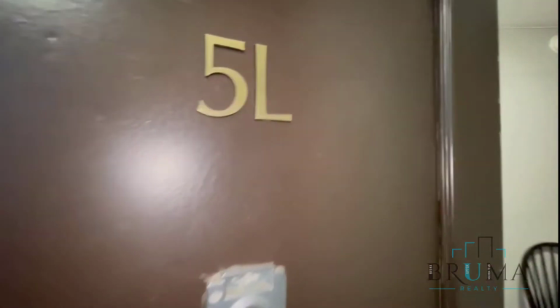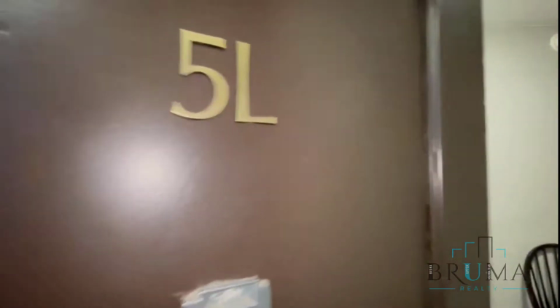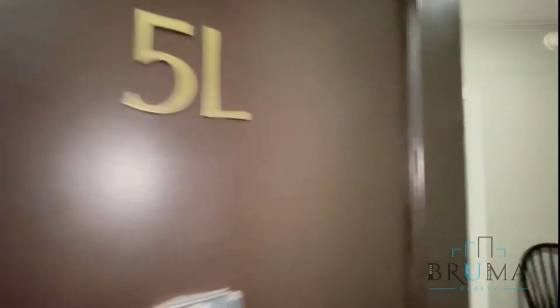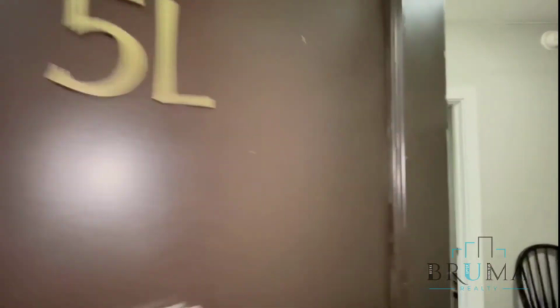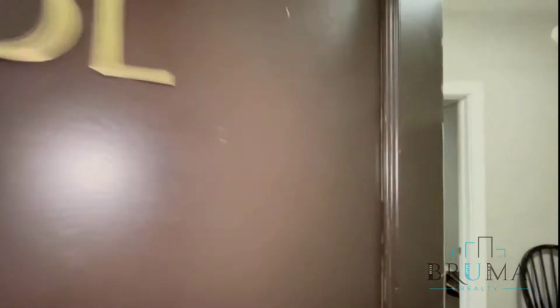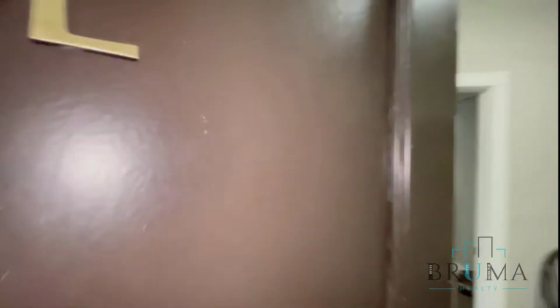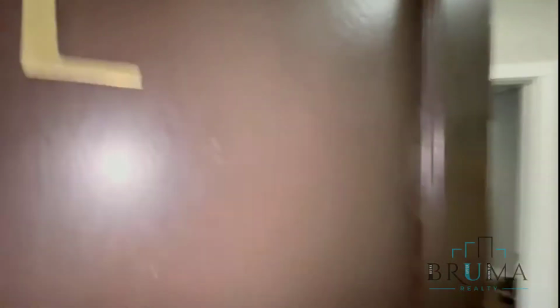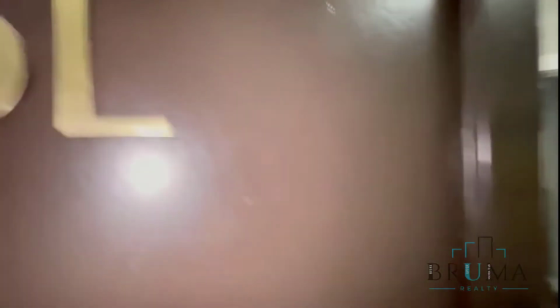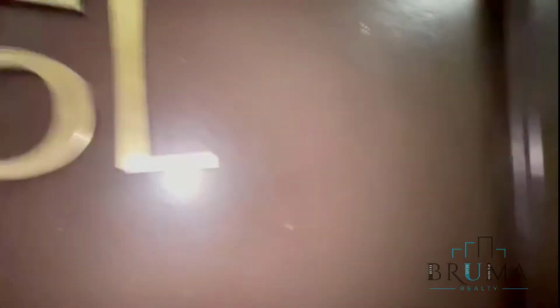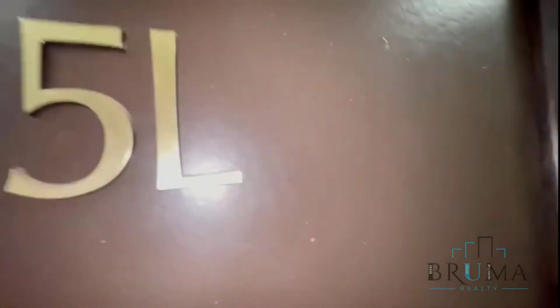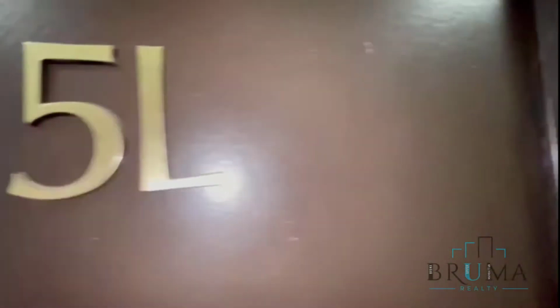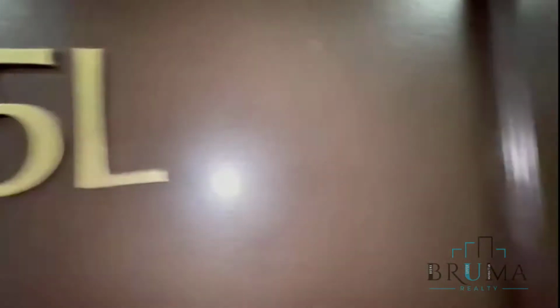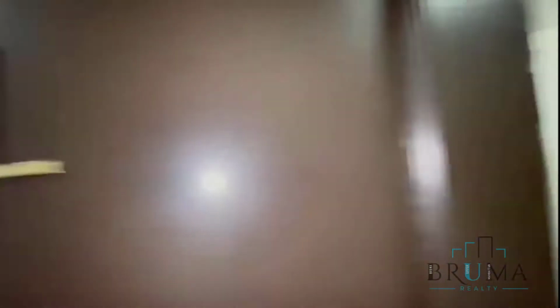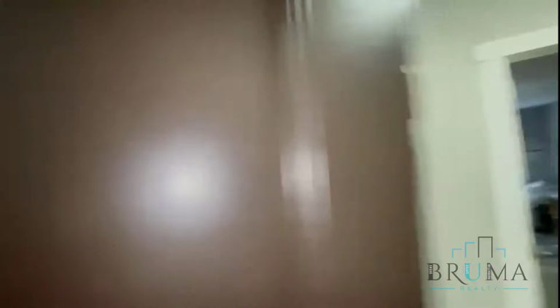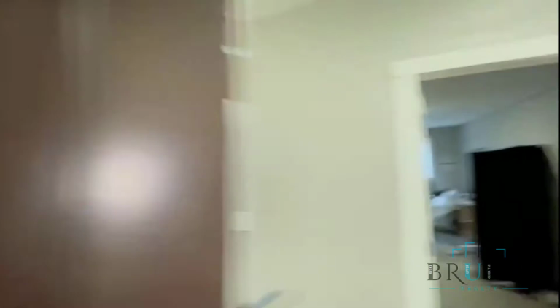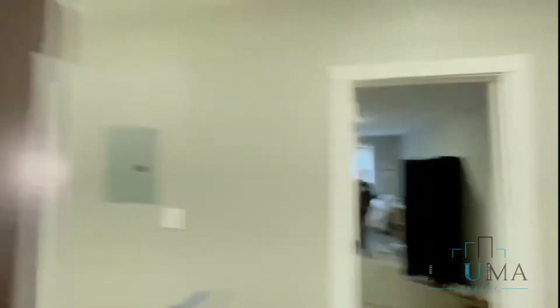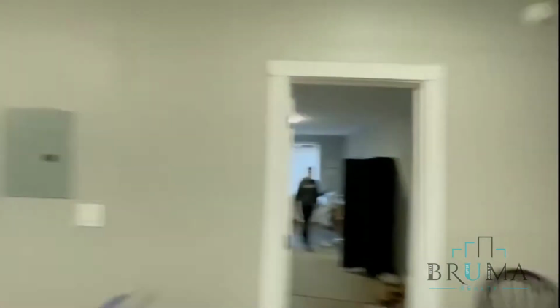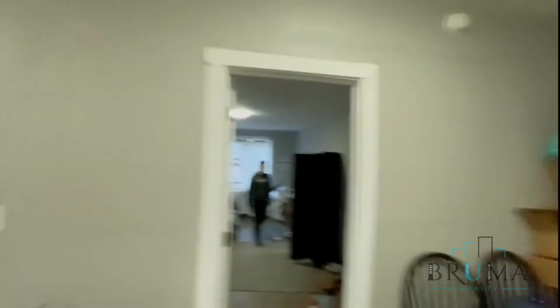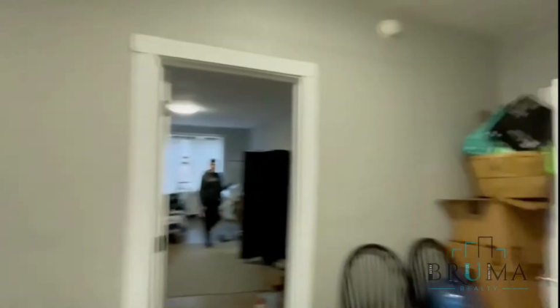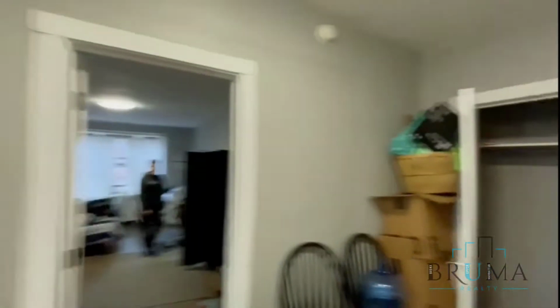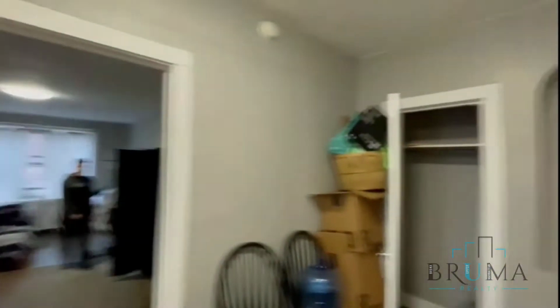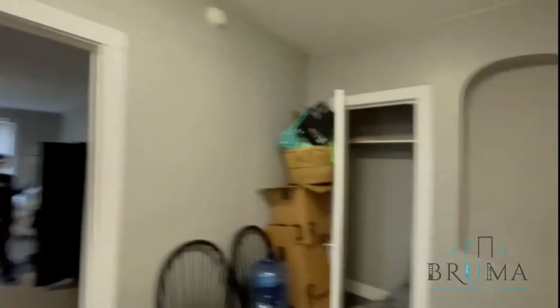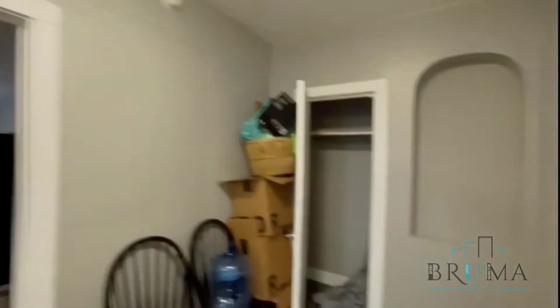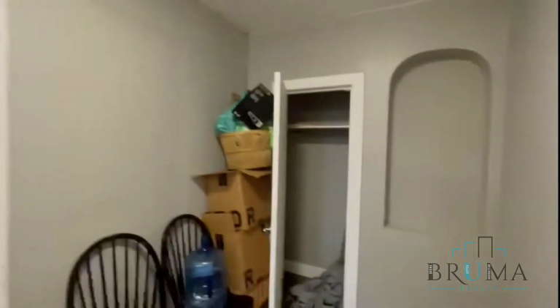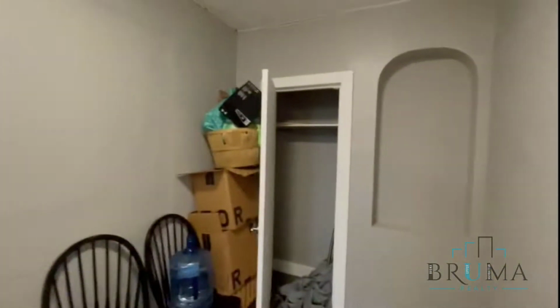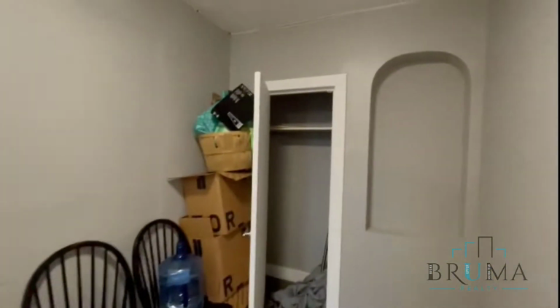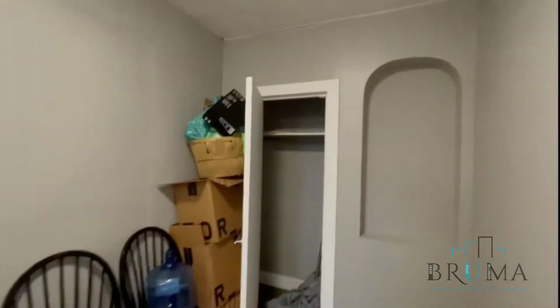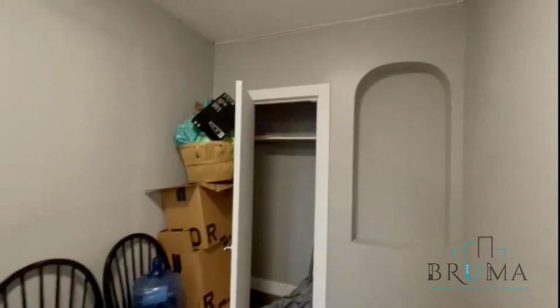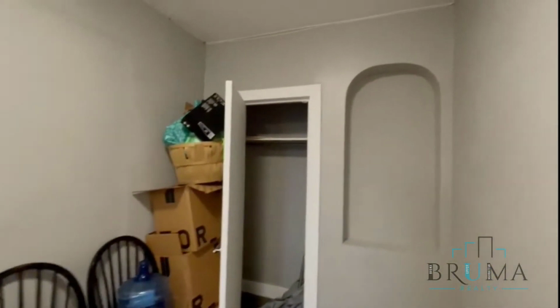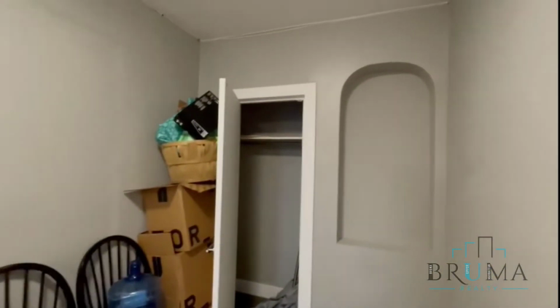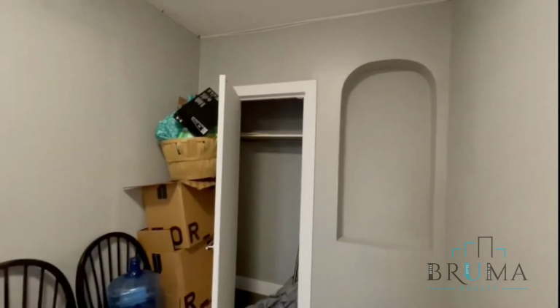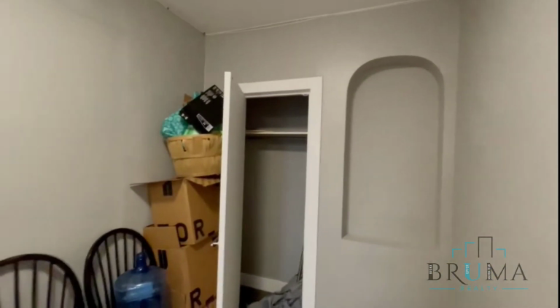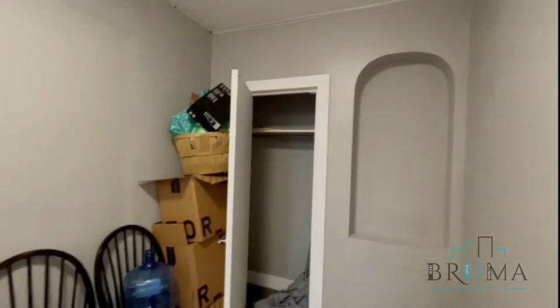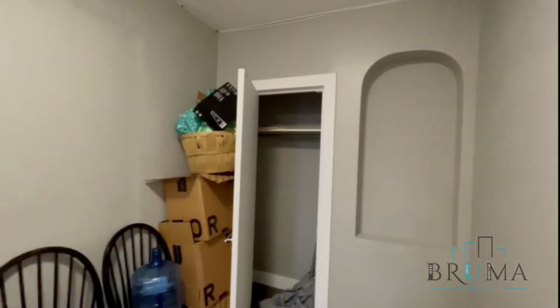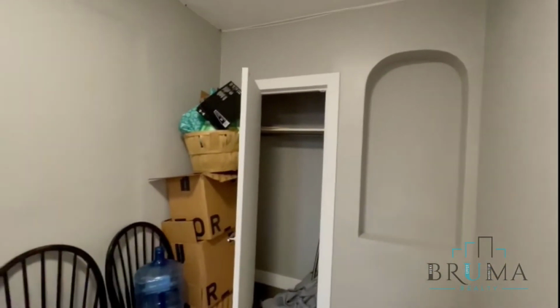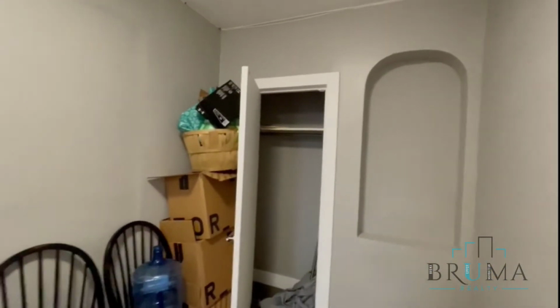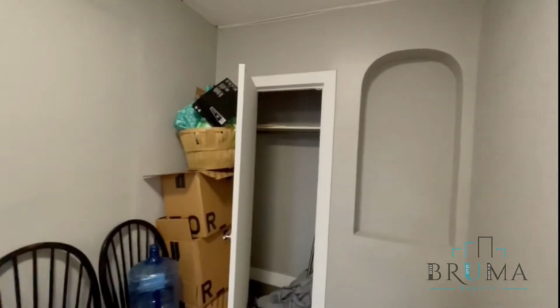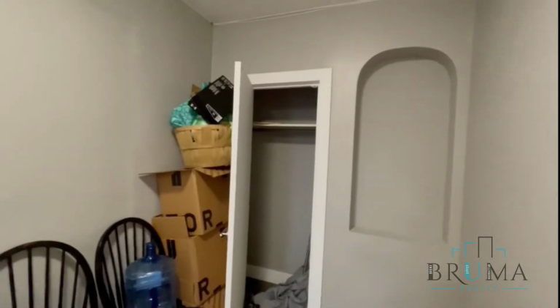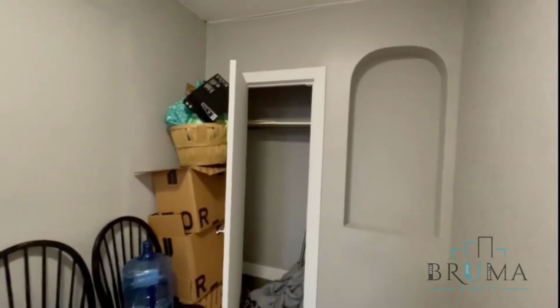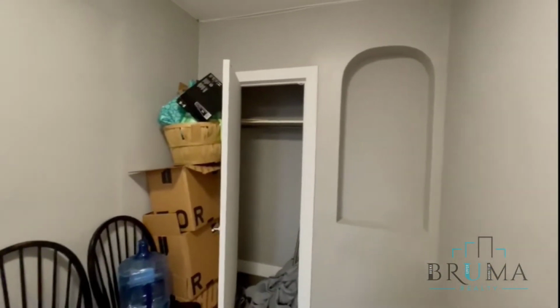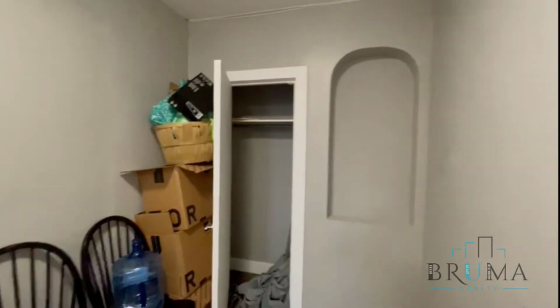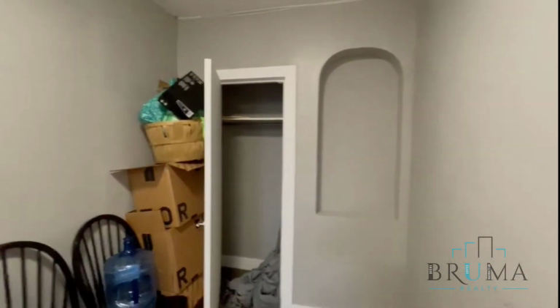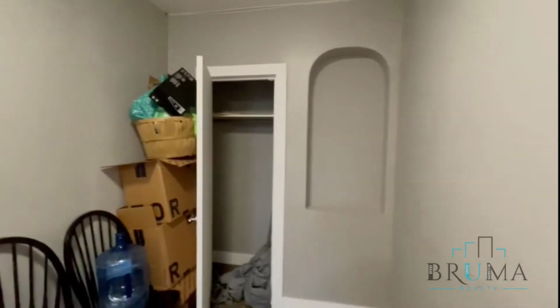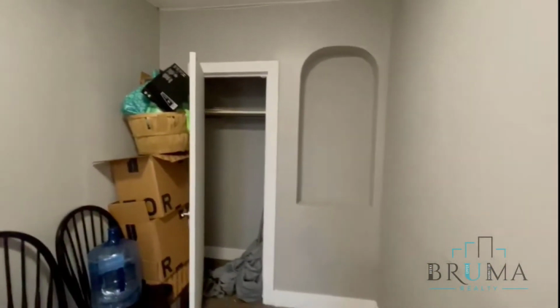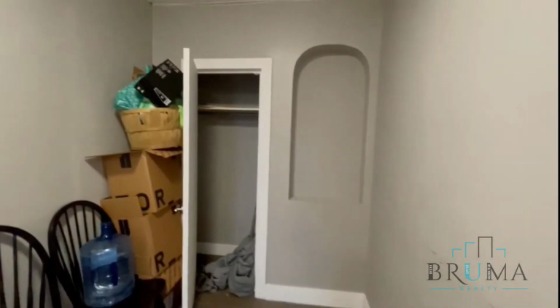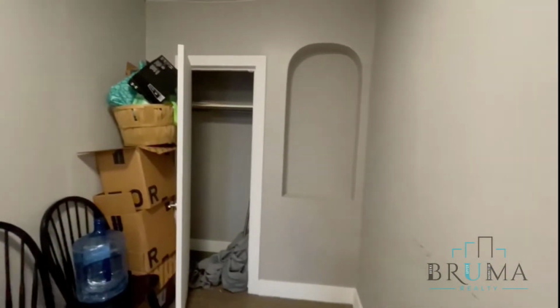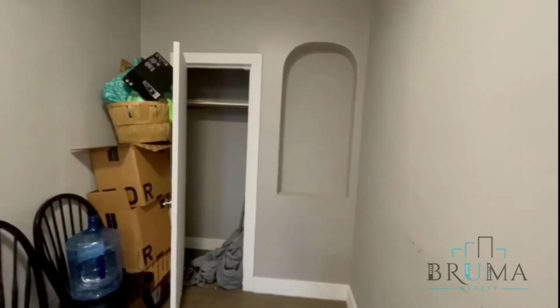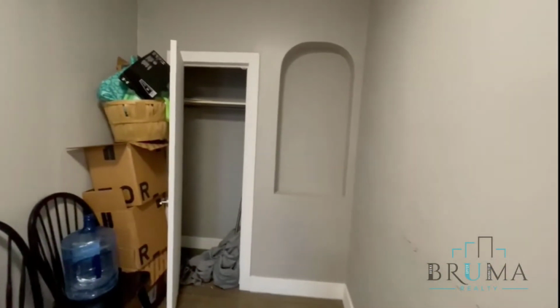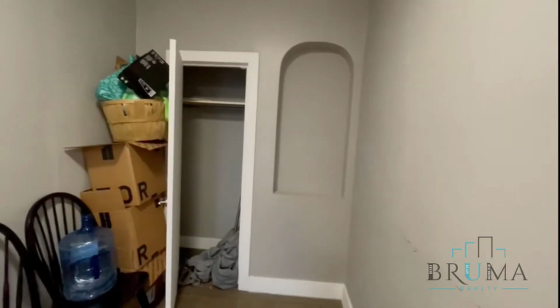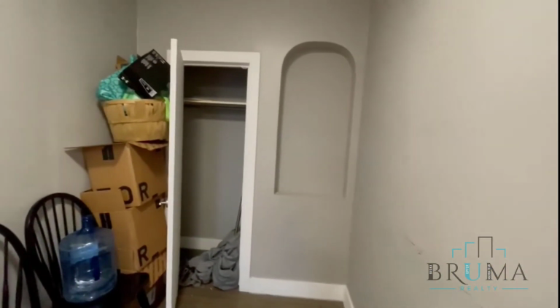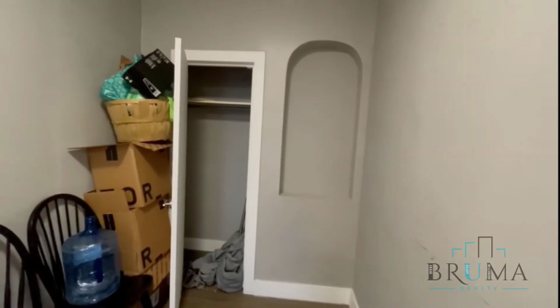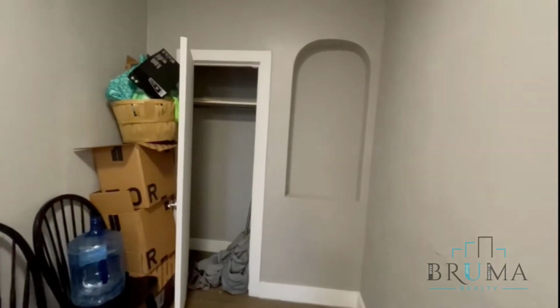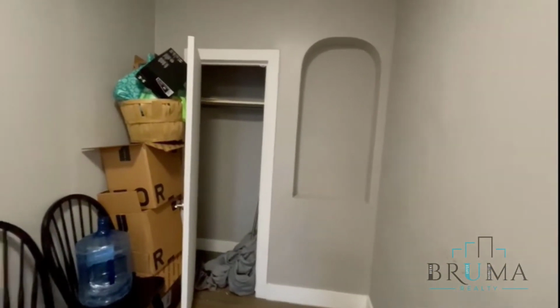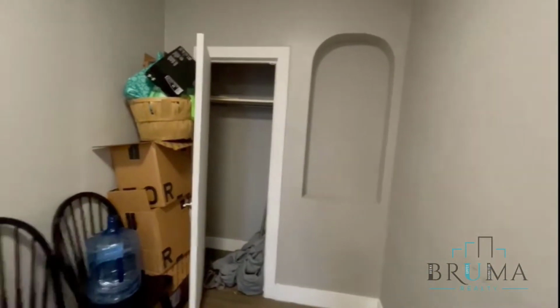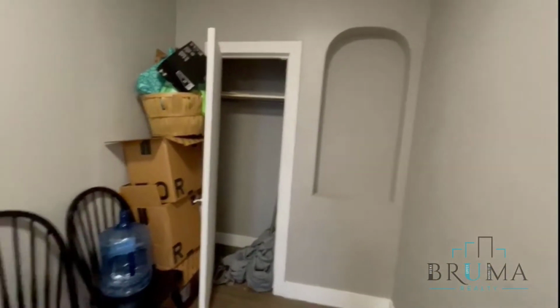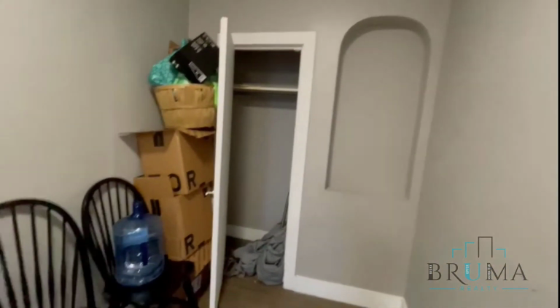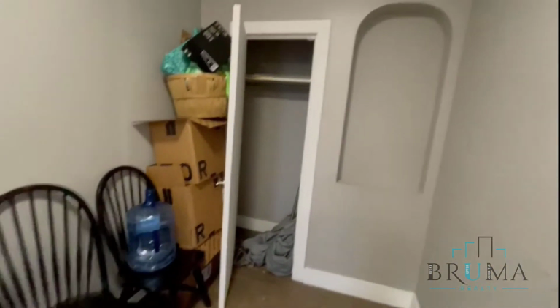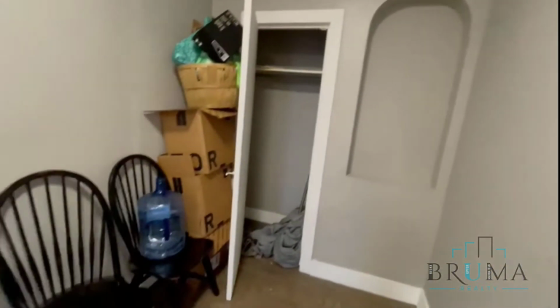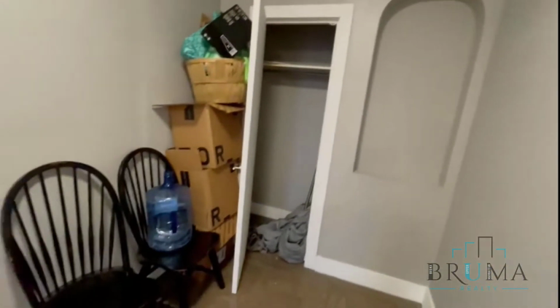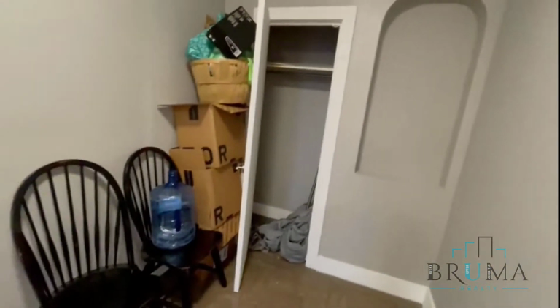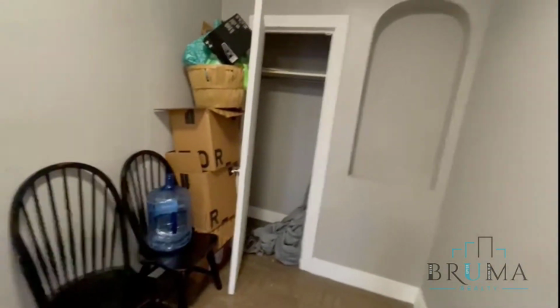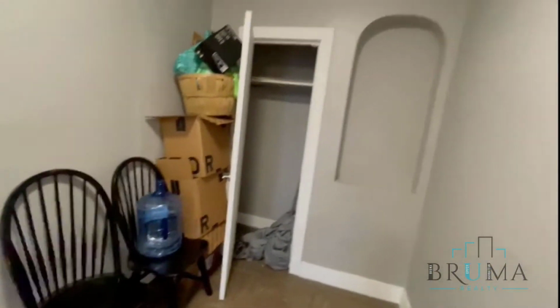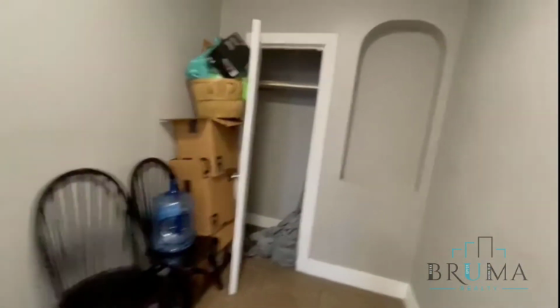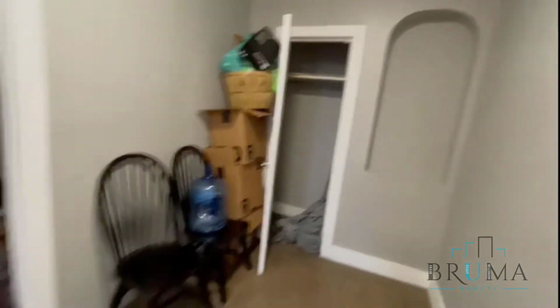3660 Waldo Avenue, Apartment 5L. This is a two bedroom apartment. Come in here, you get the foyer.